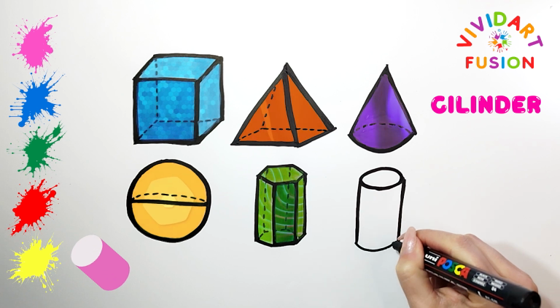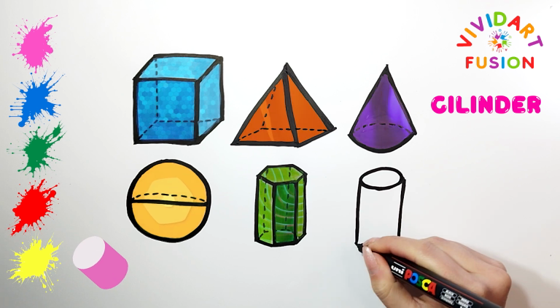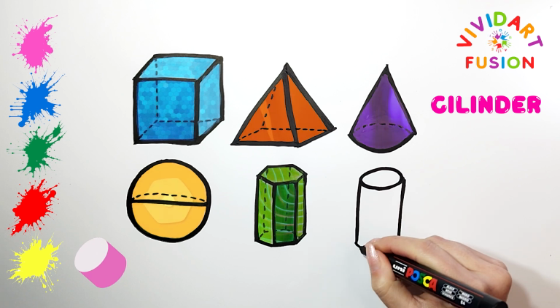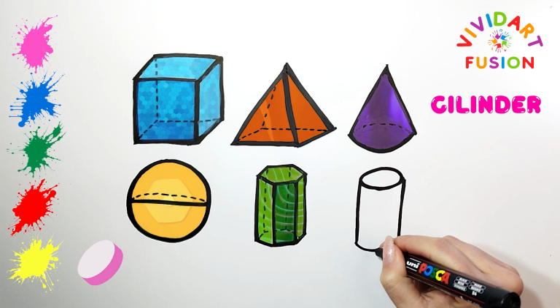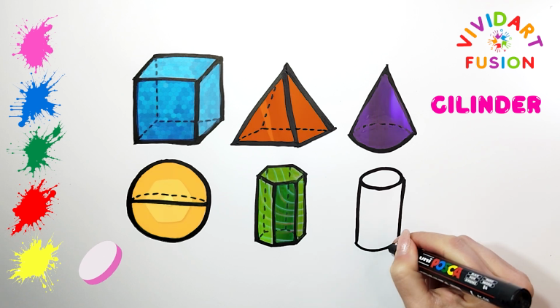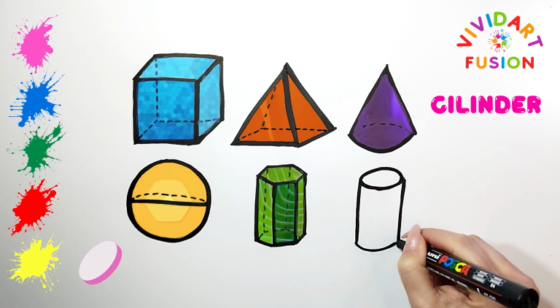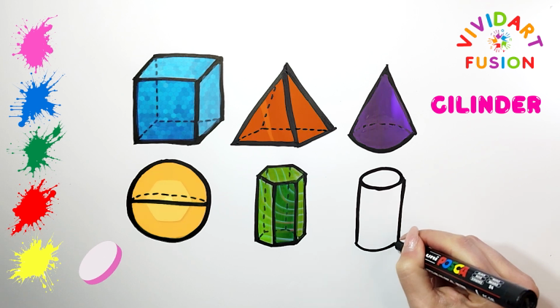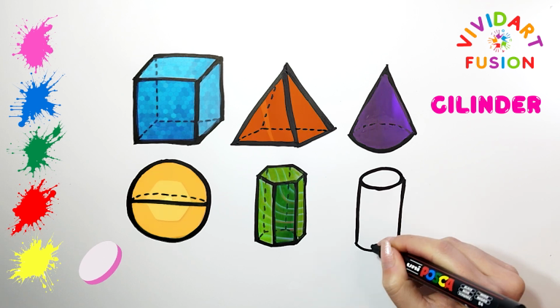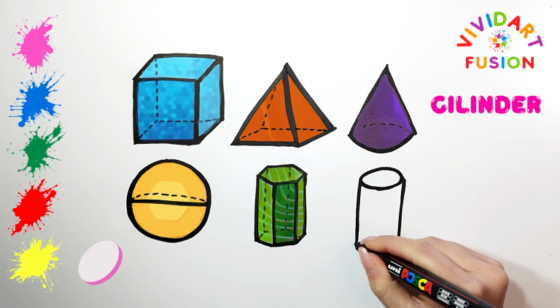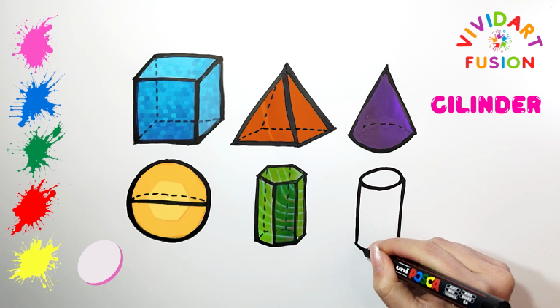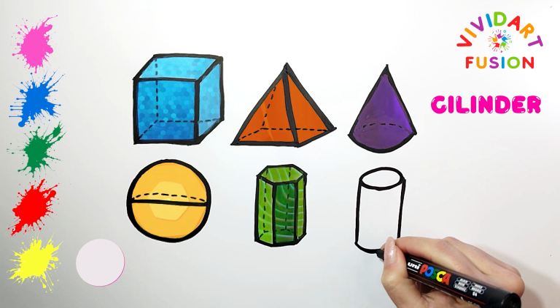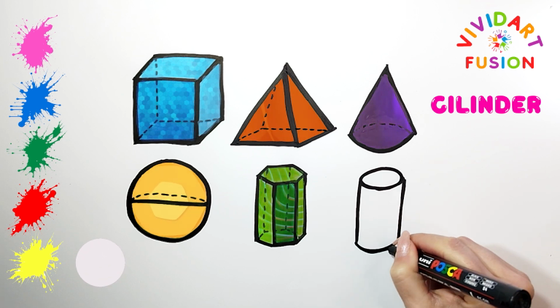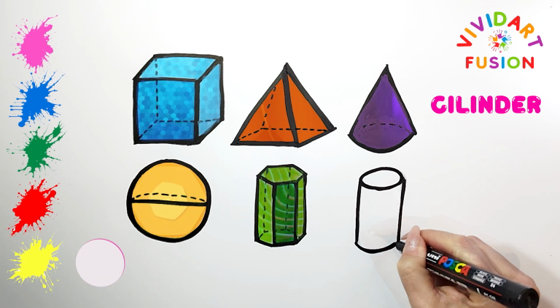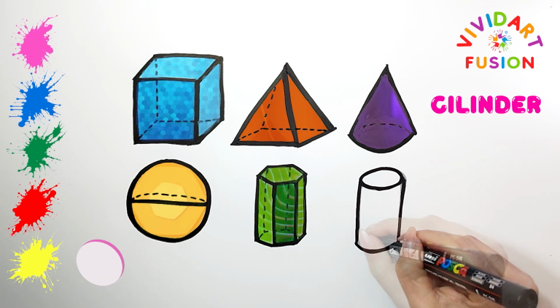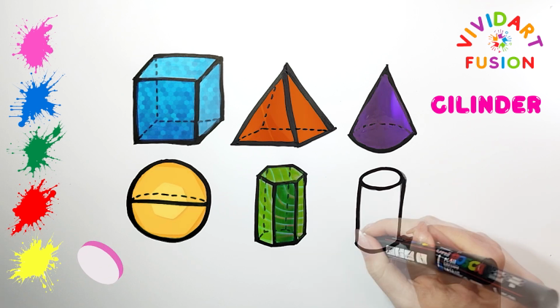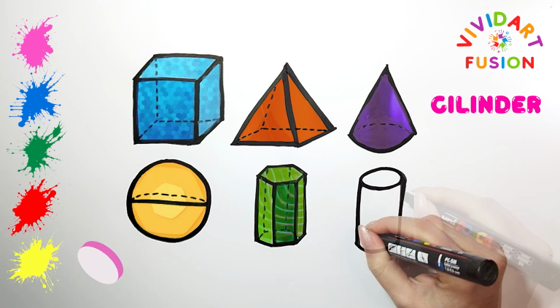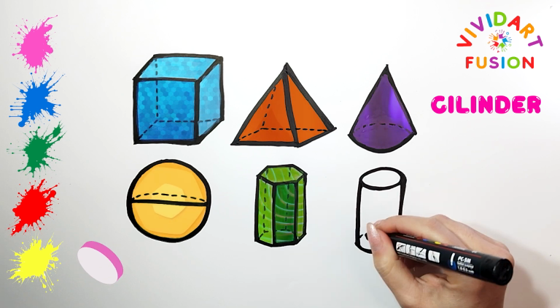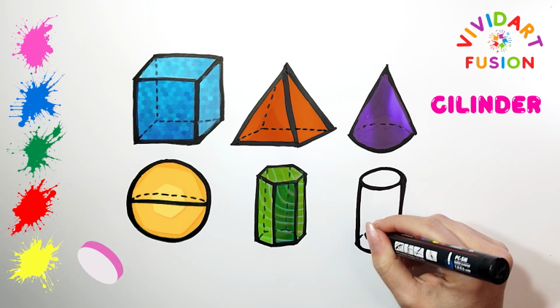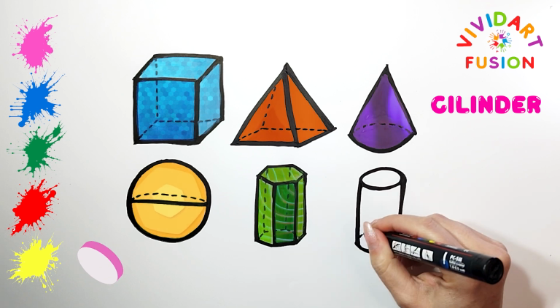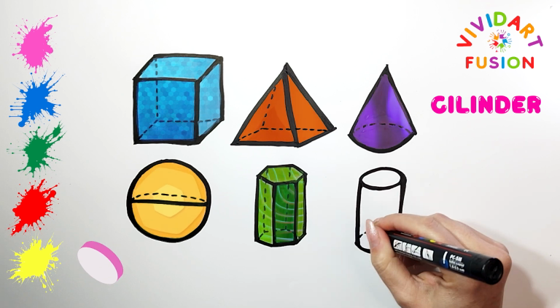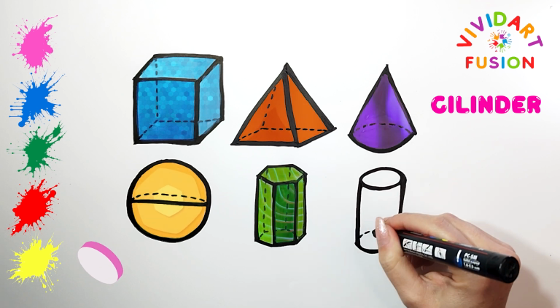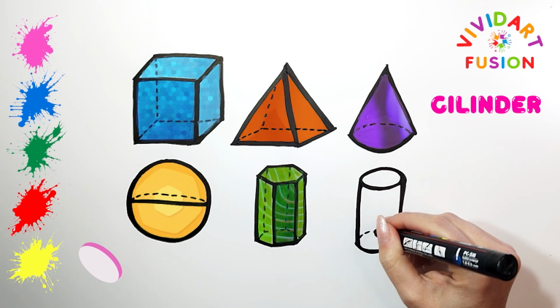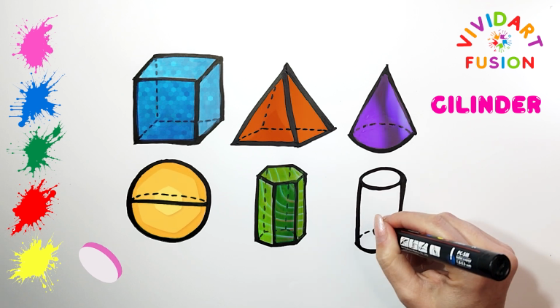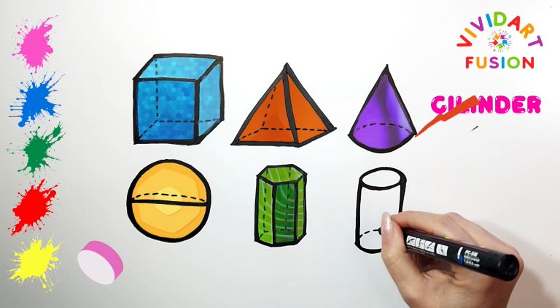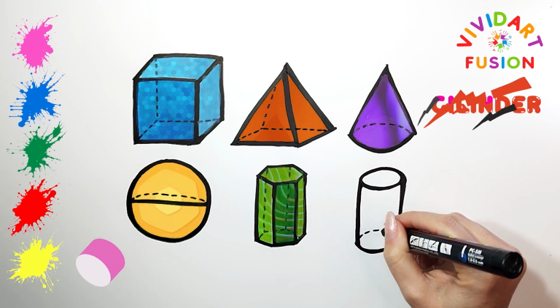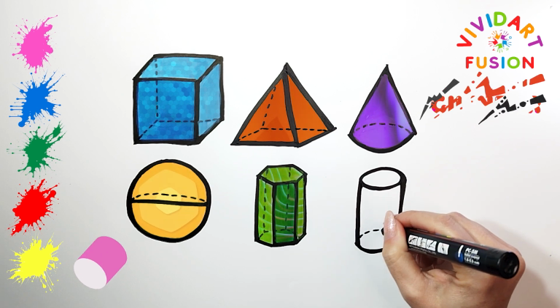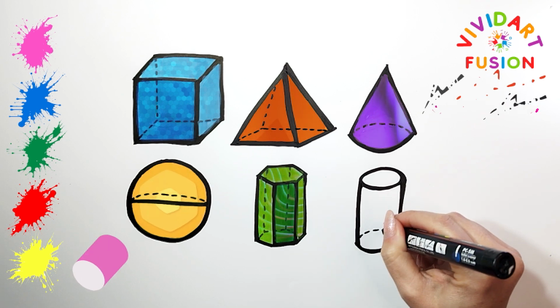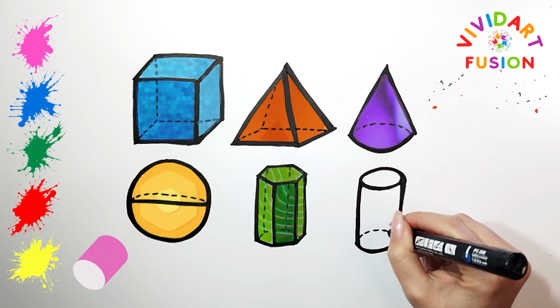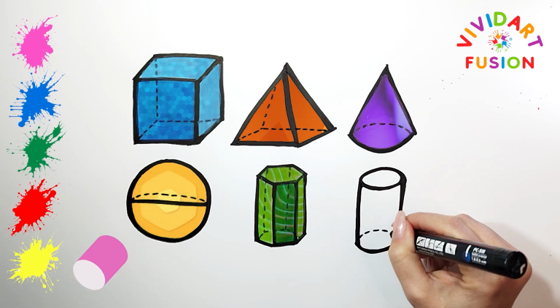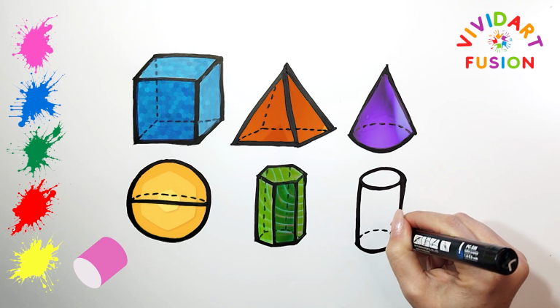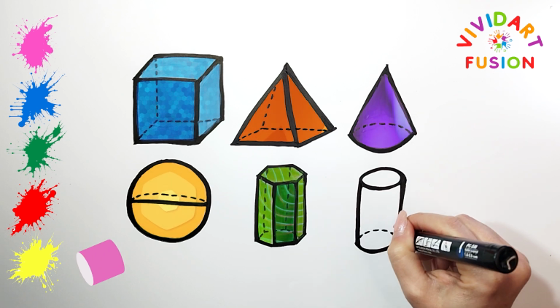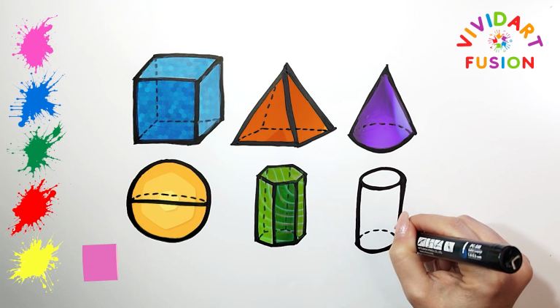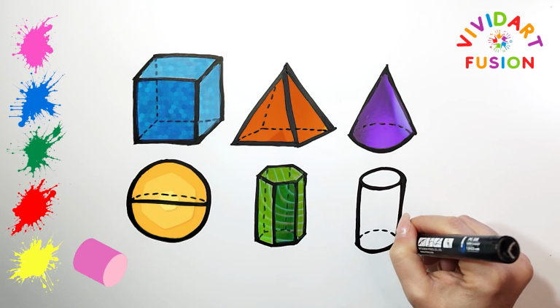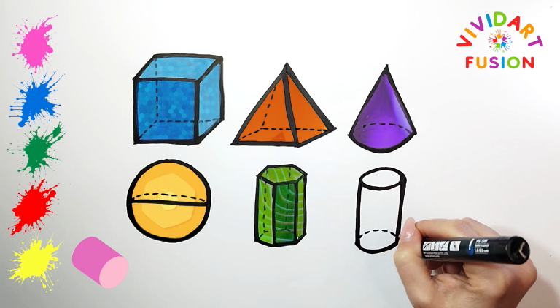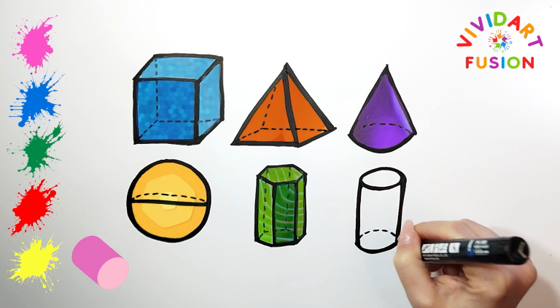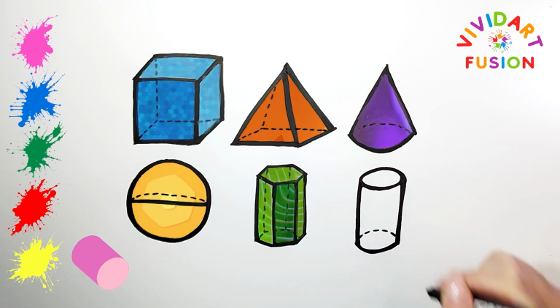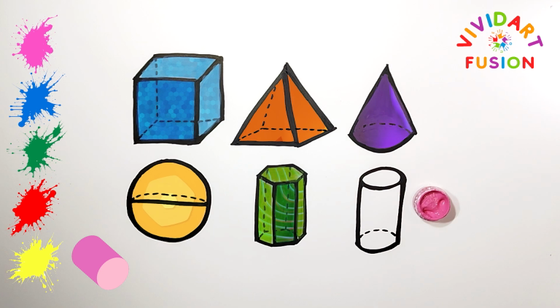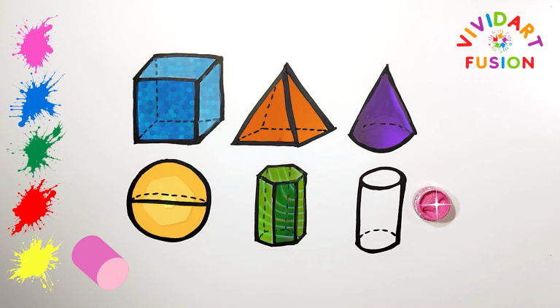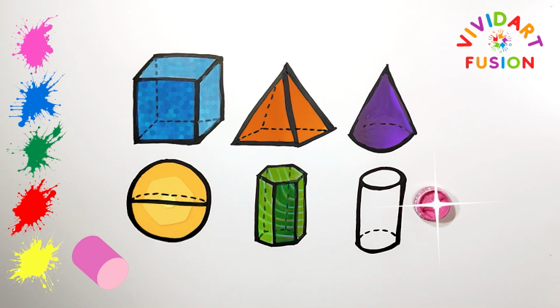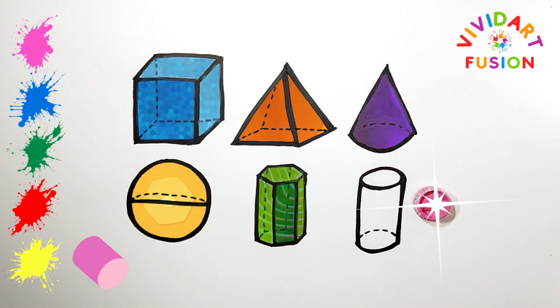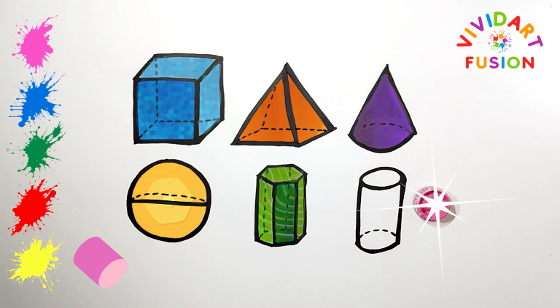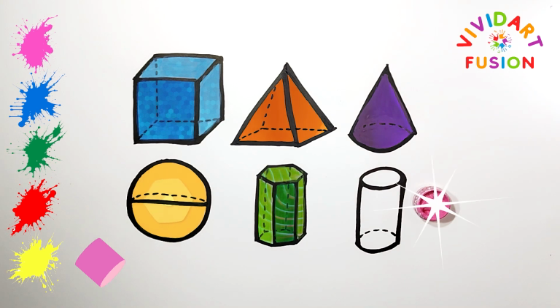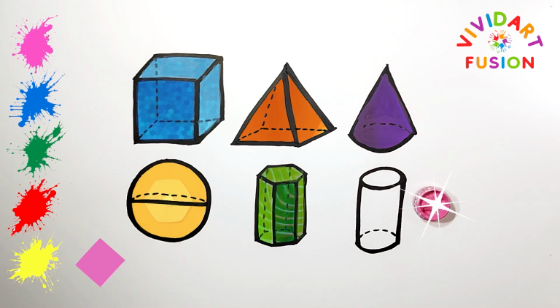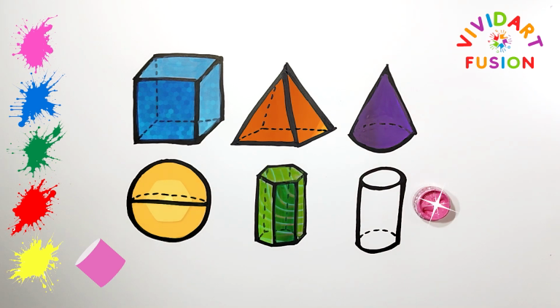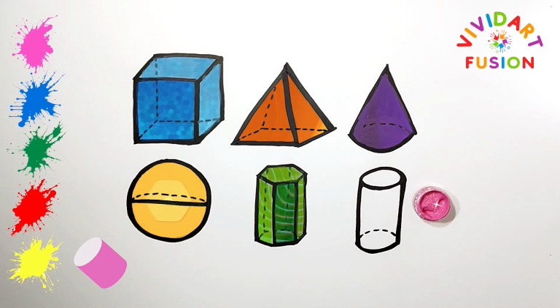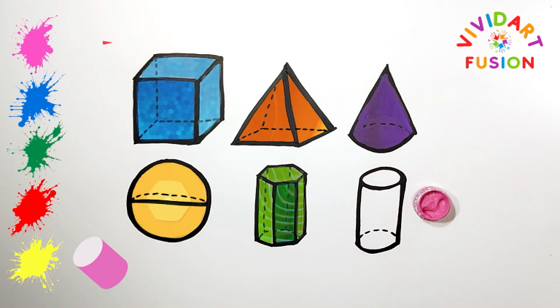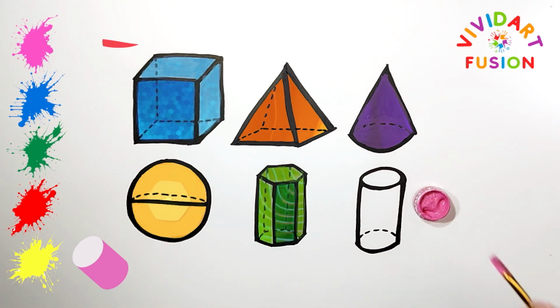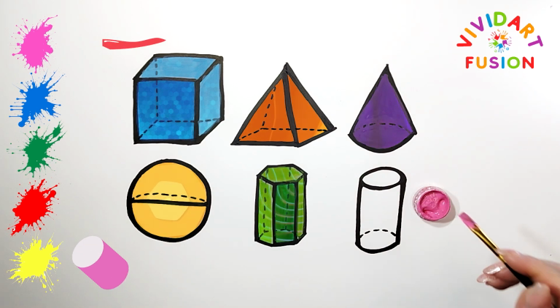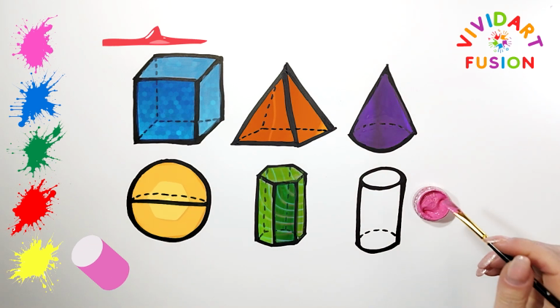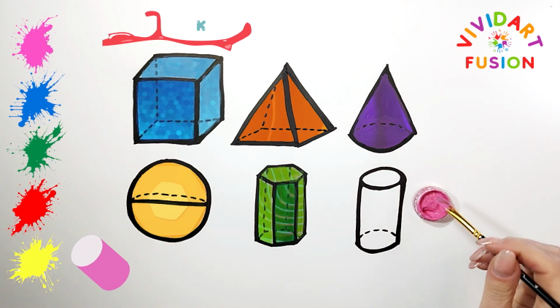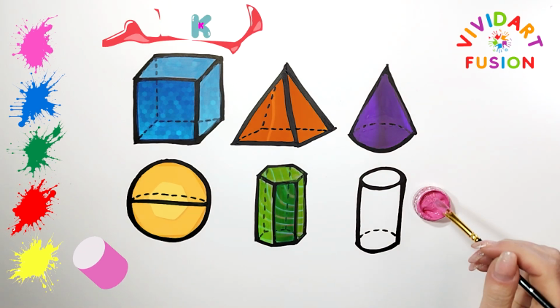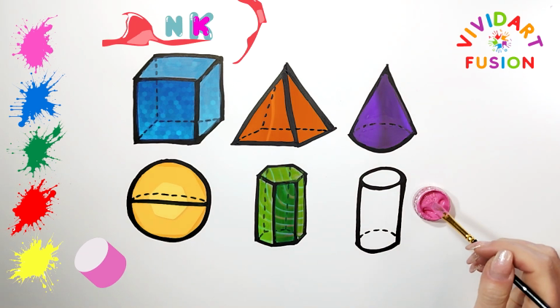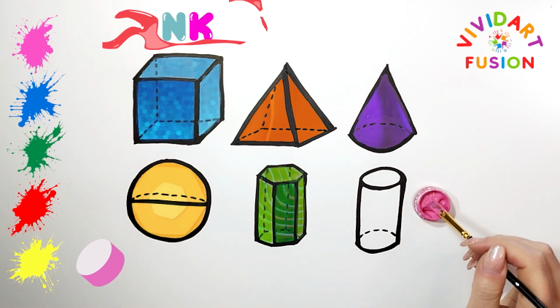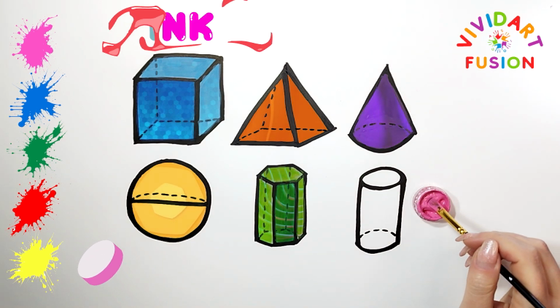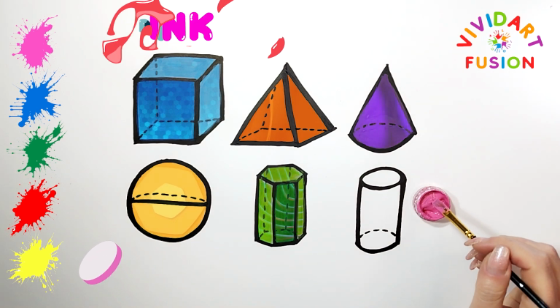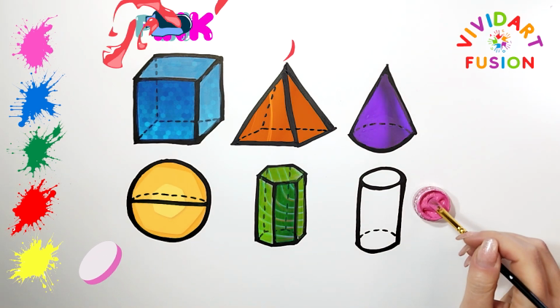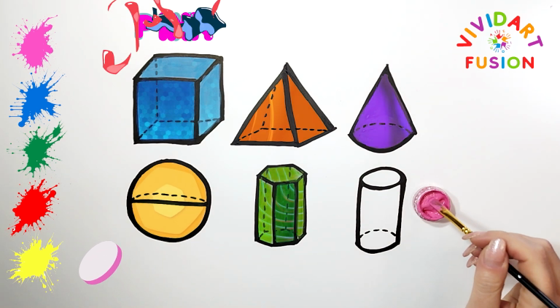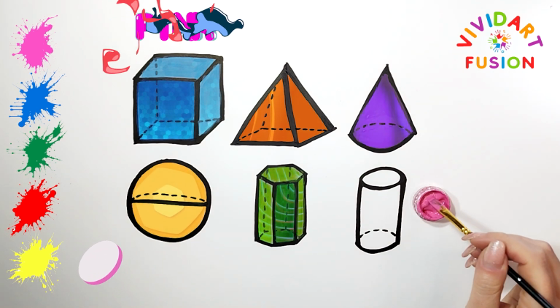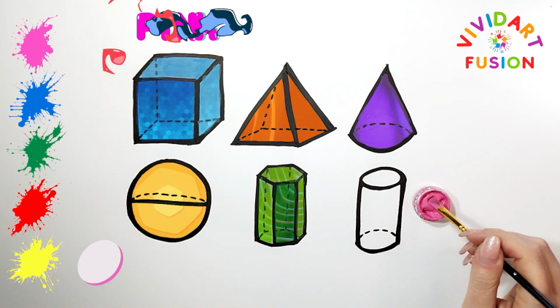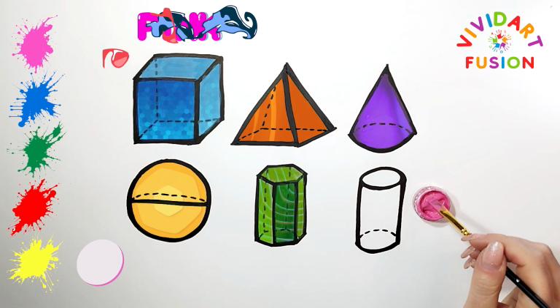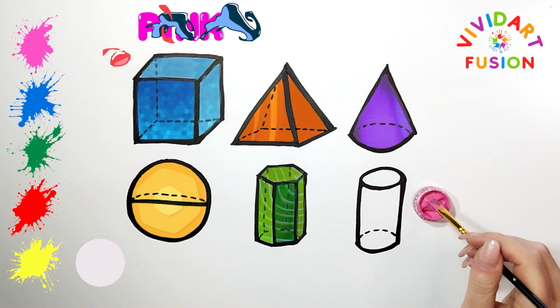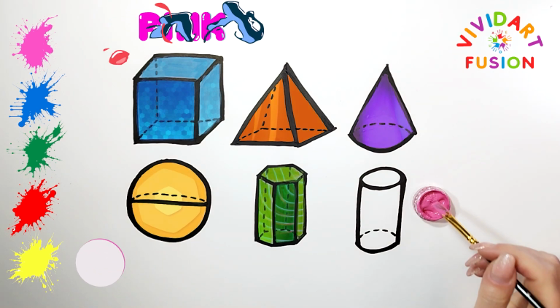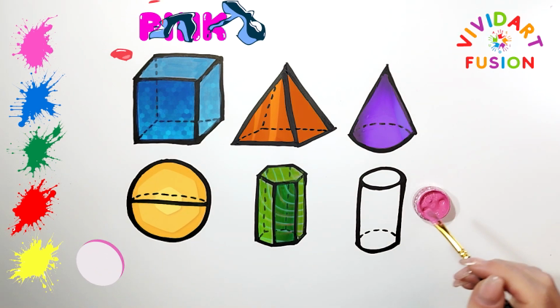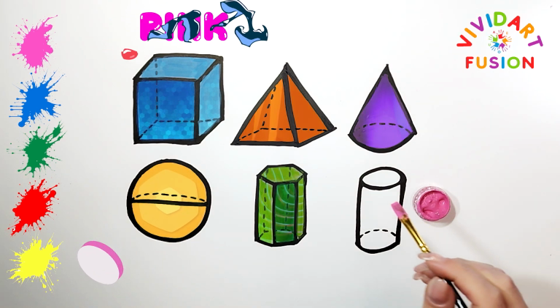We have drawn the shape perfectly and now let's color it. We now use the color pink.